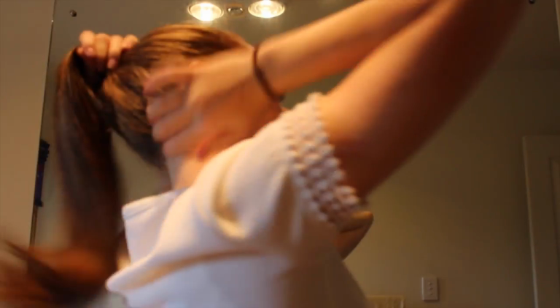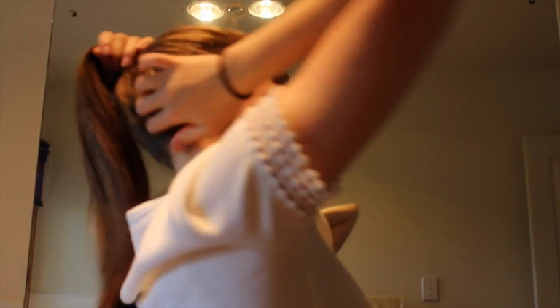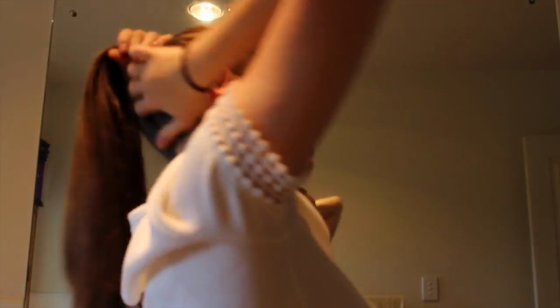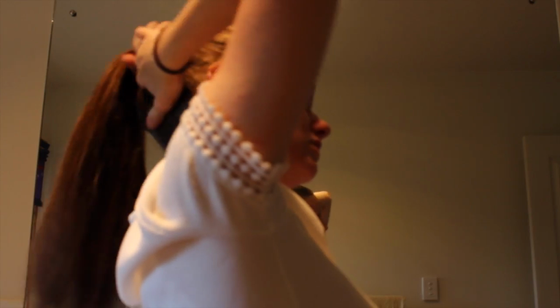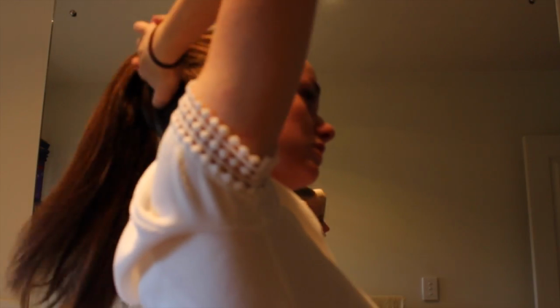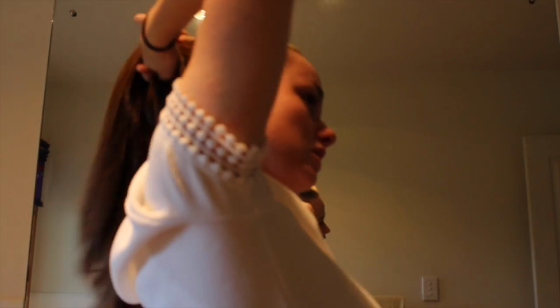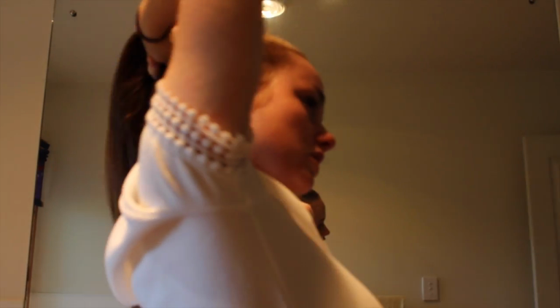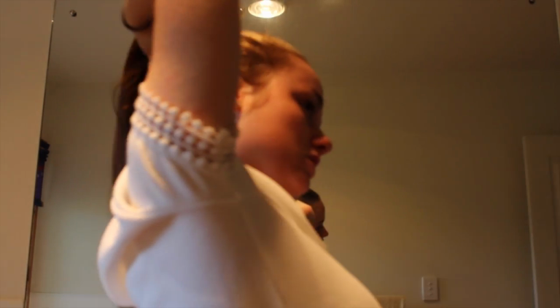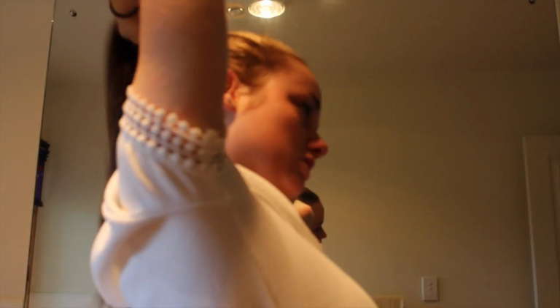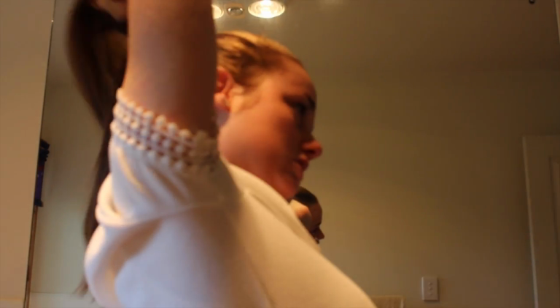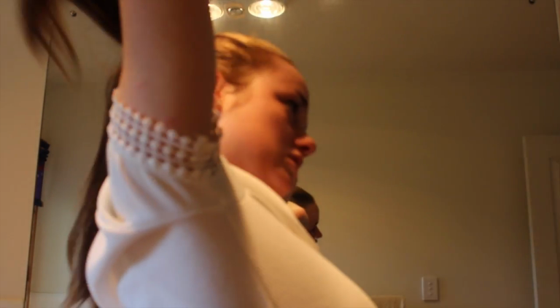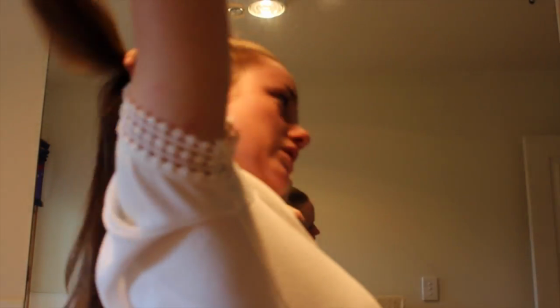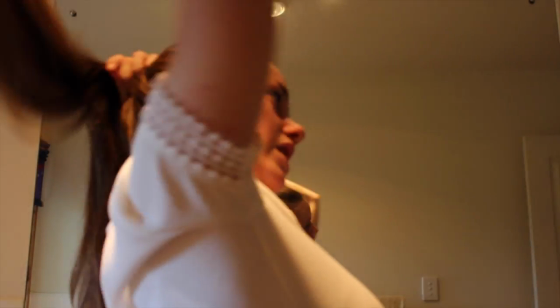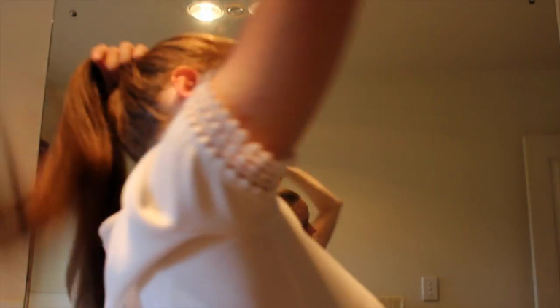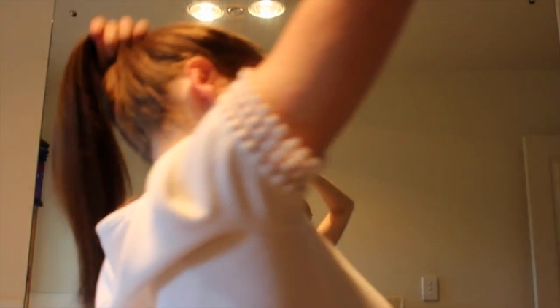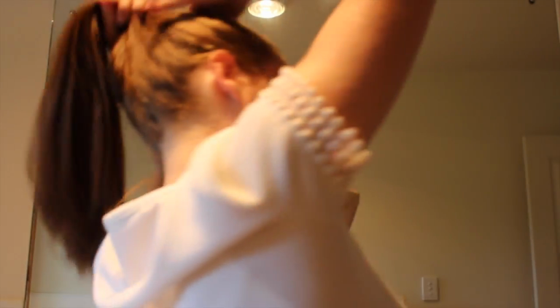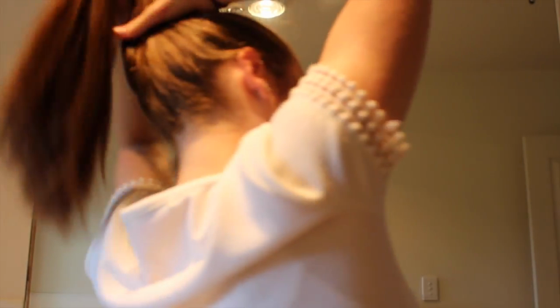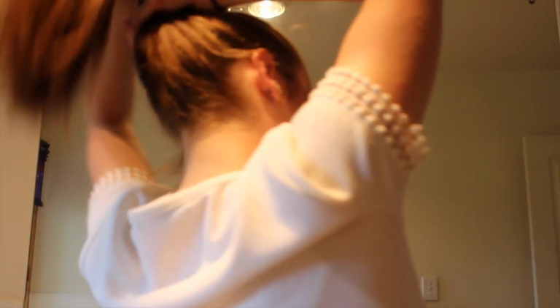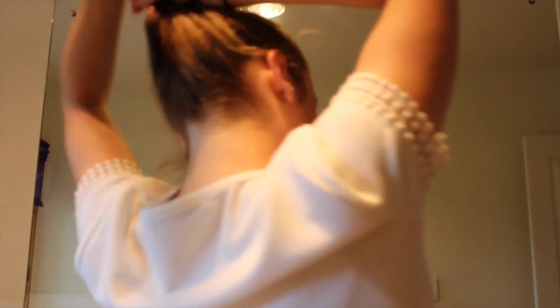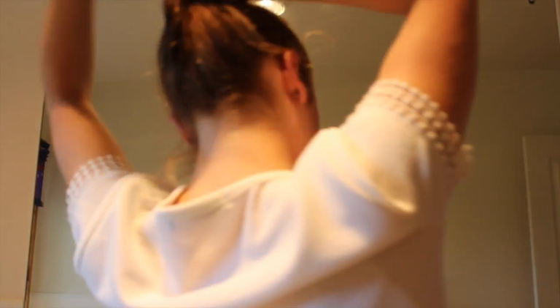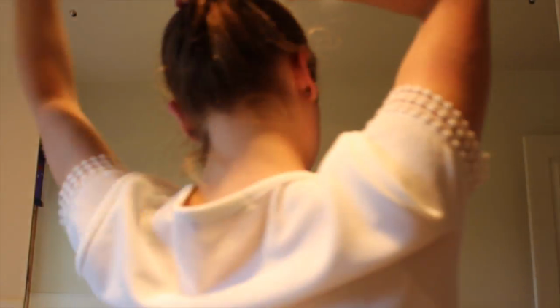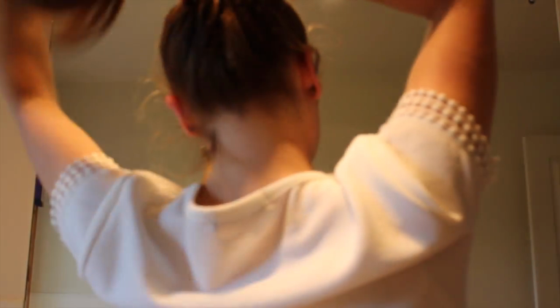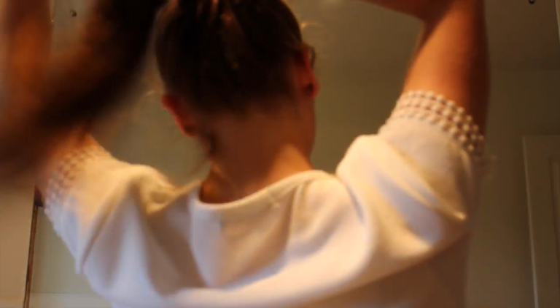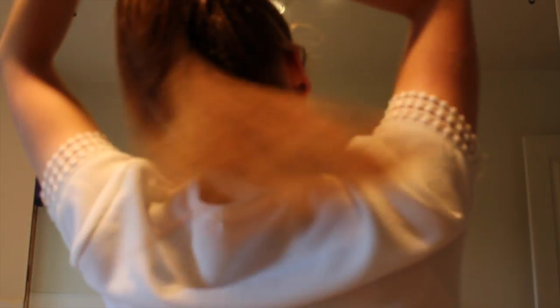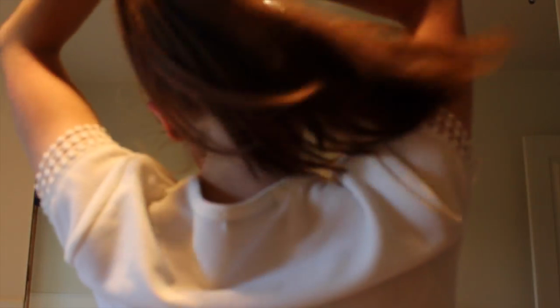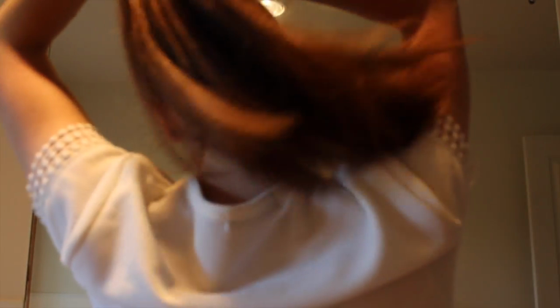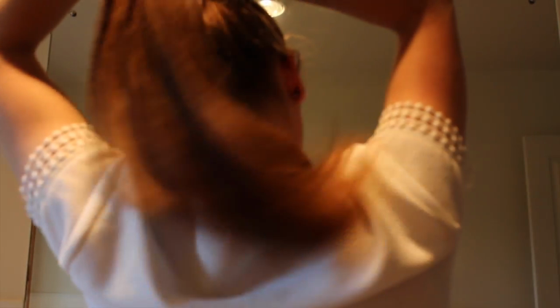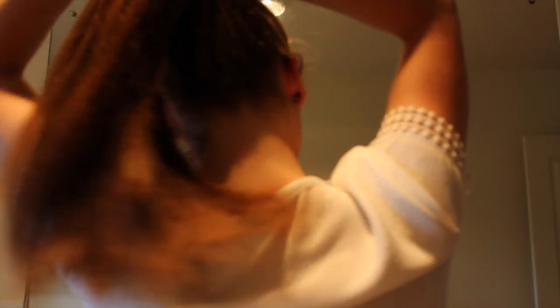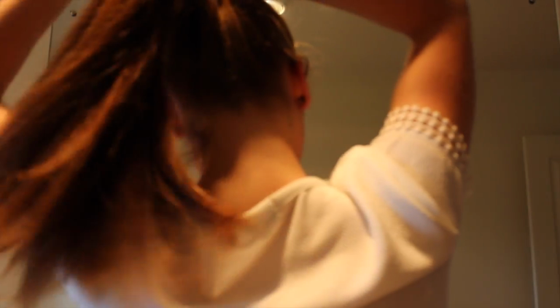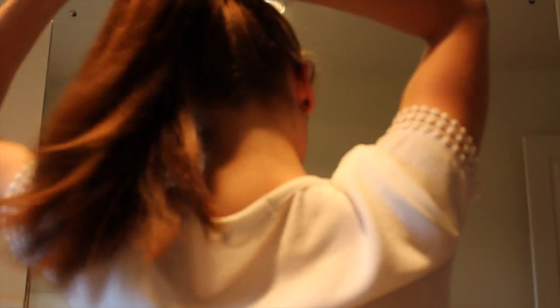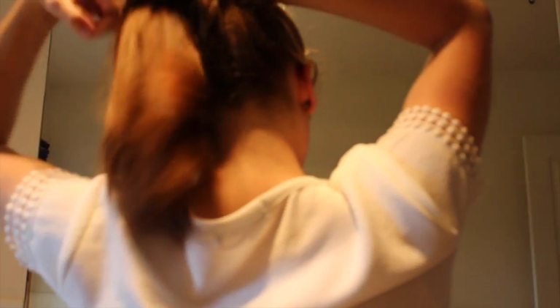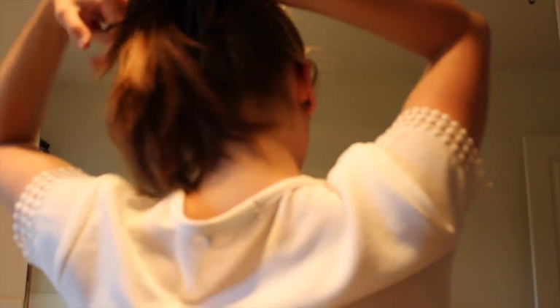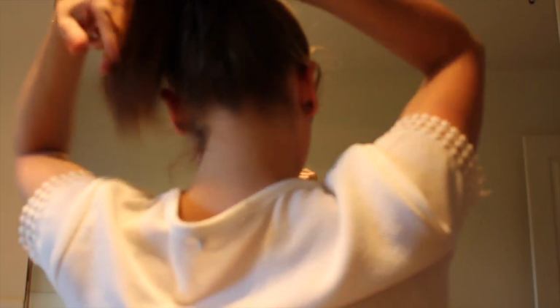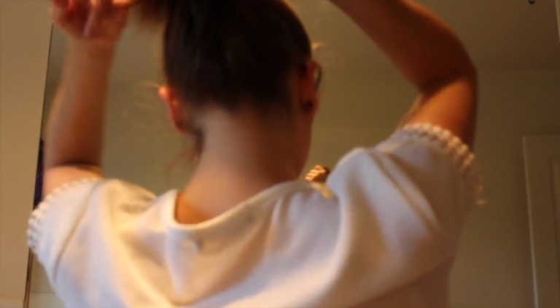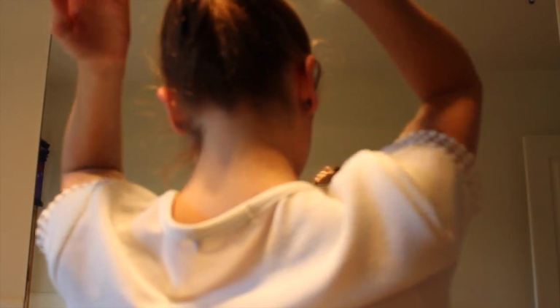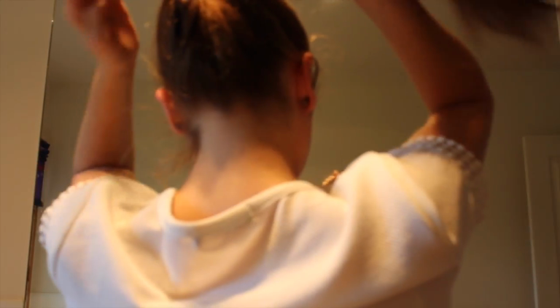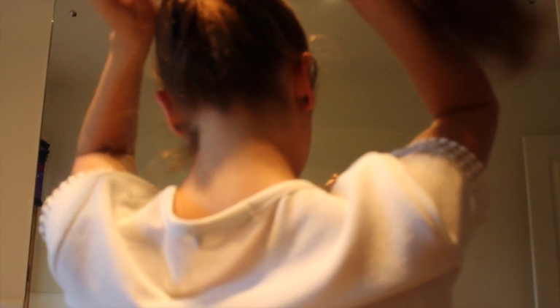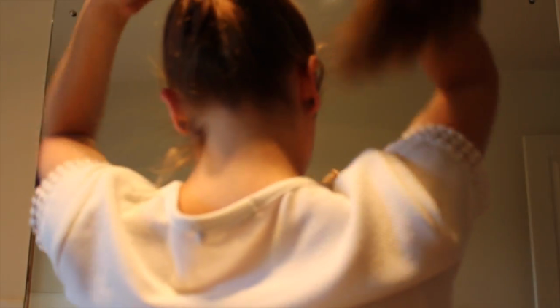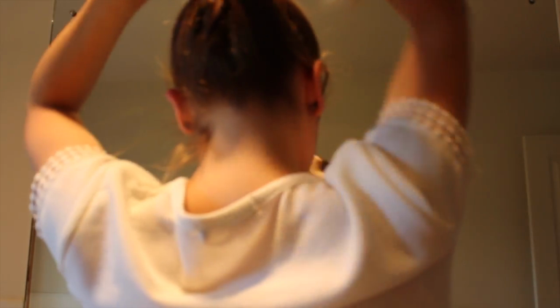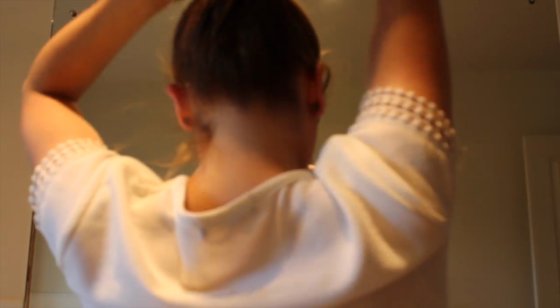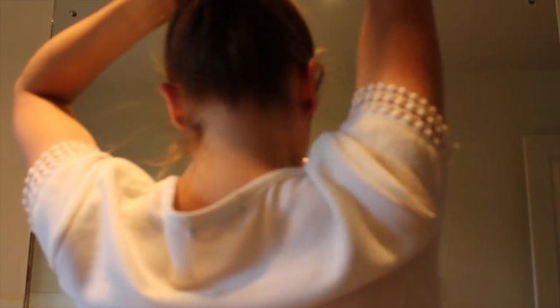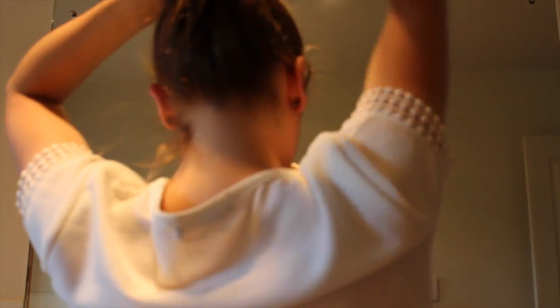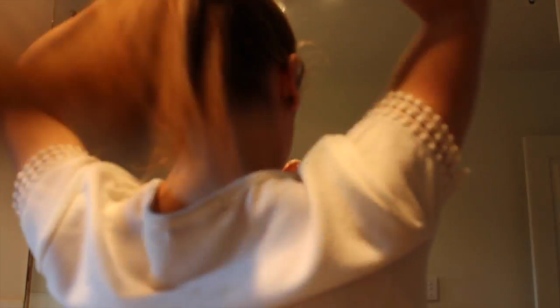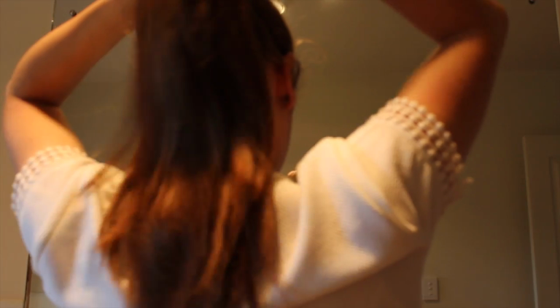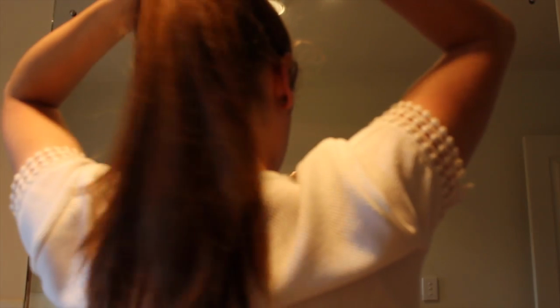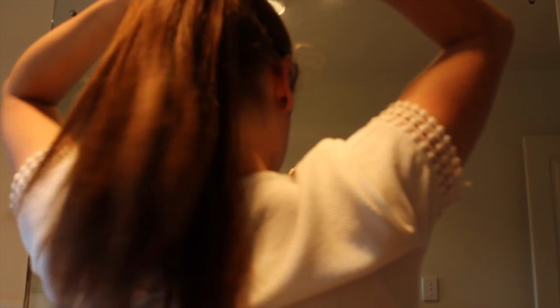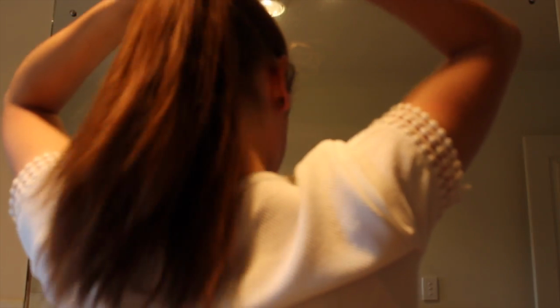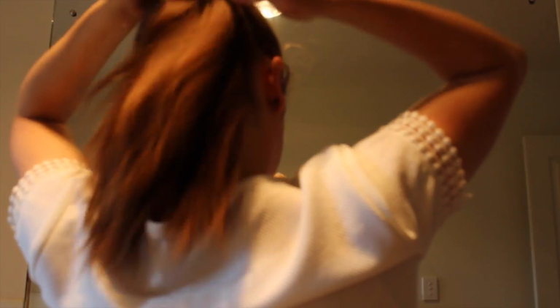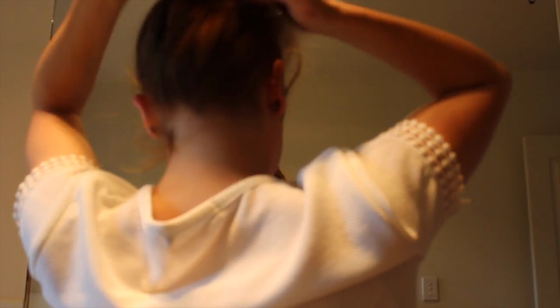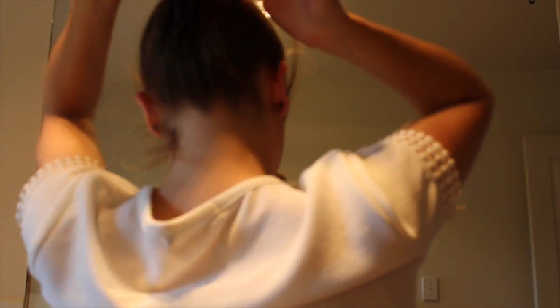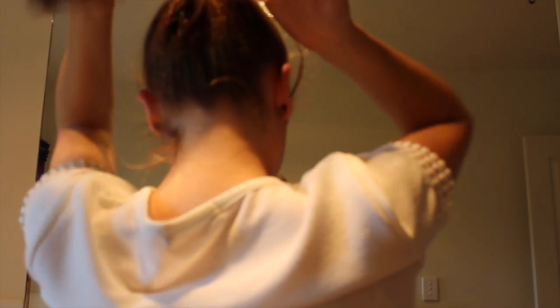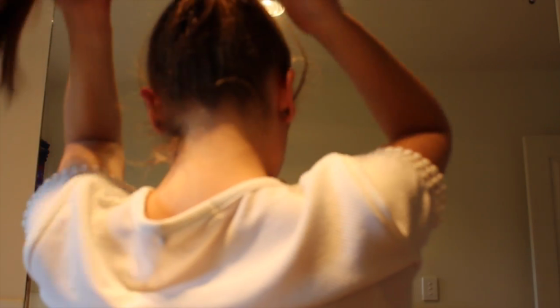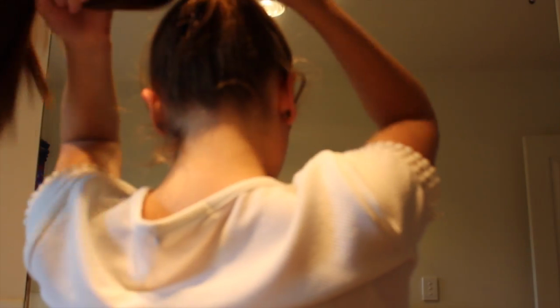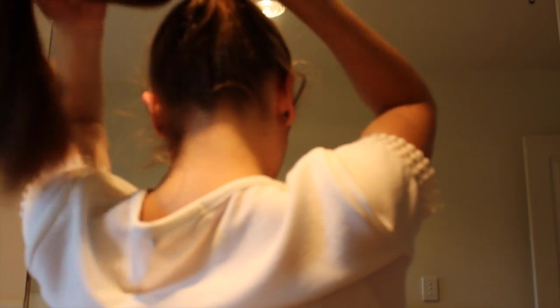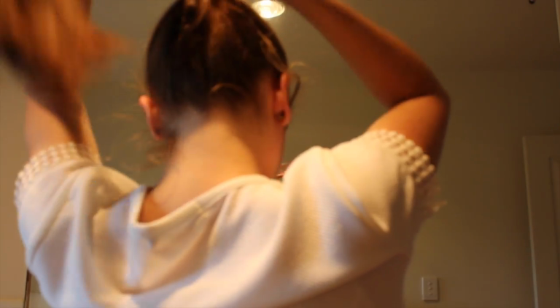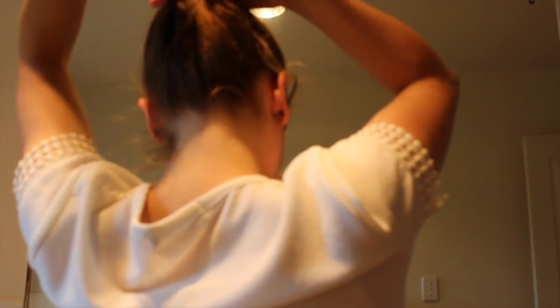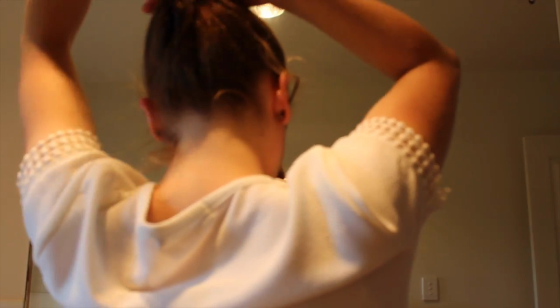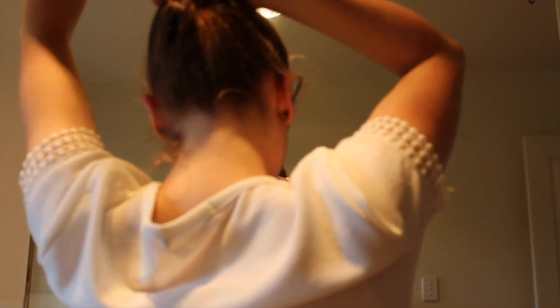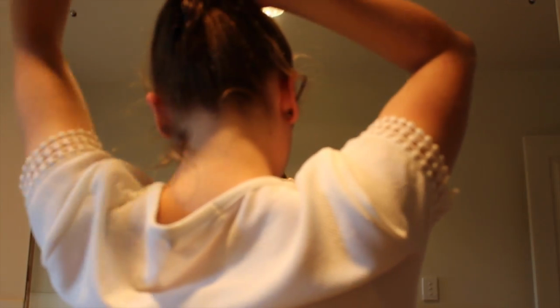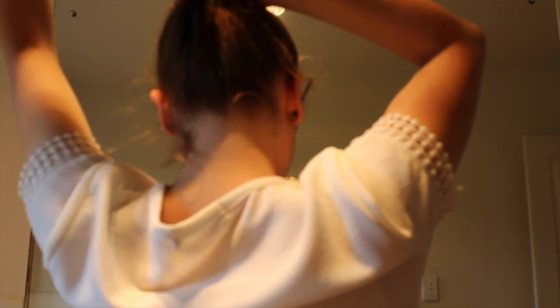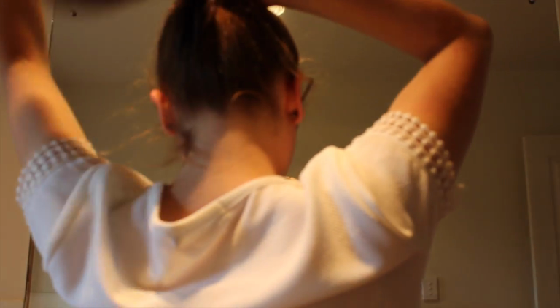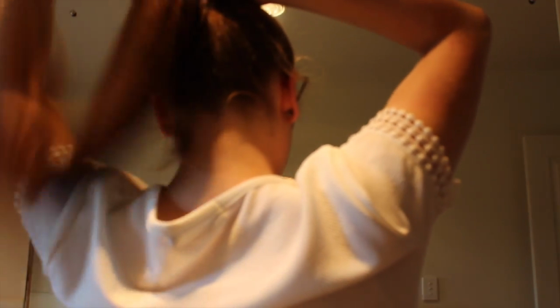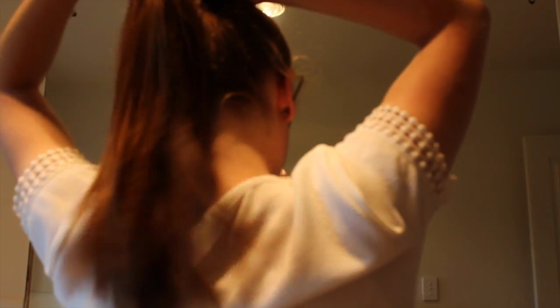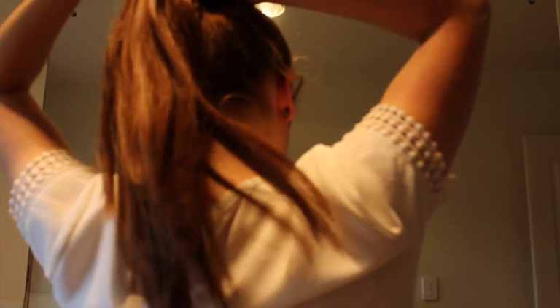And then this last hairstyle is just the one I go to when I'm not riding but I'm still working around the horses, and it's just a high ponytail.